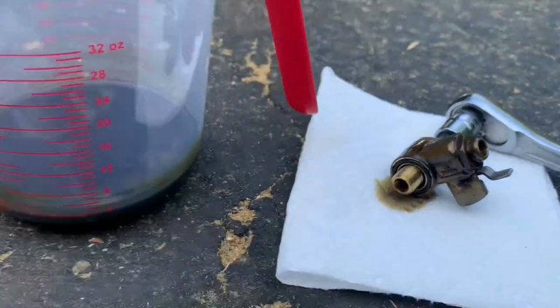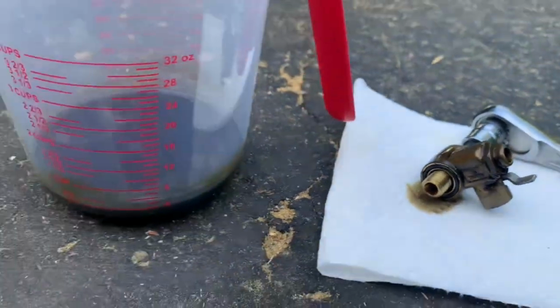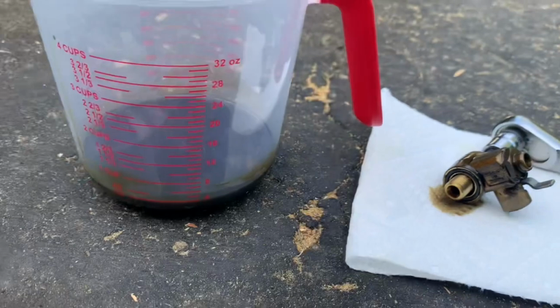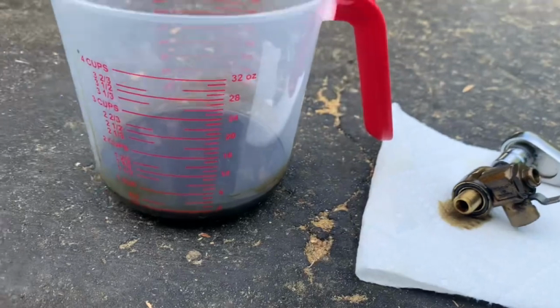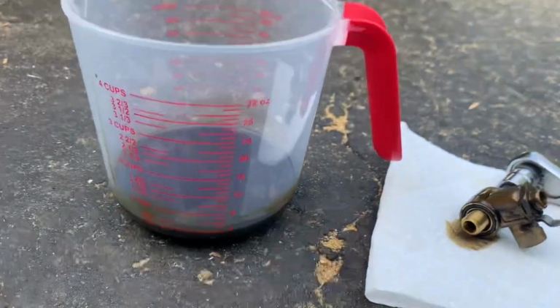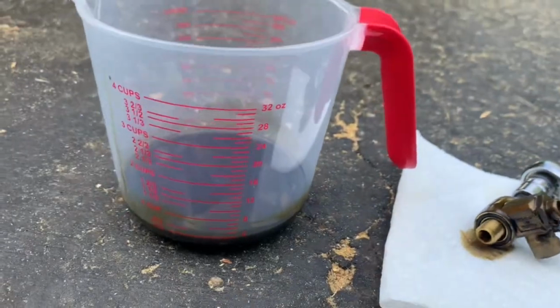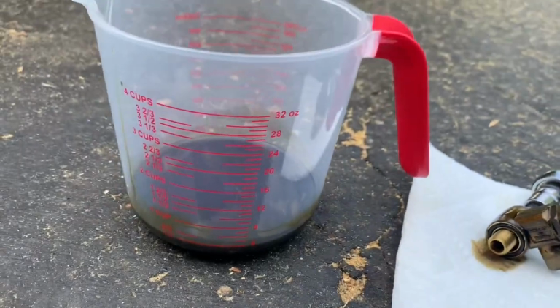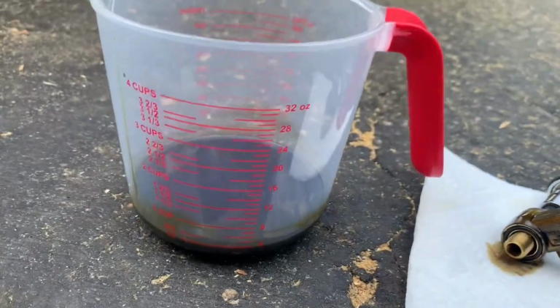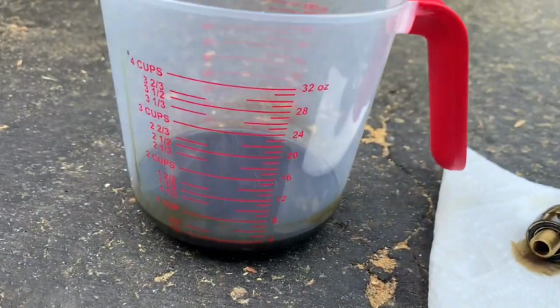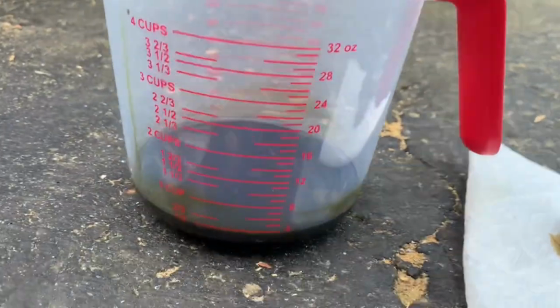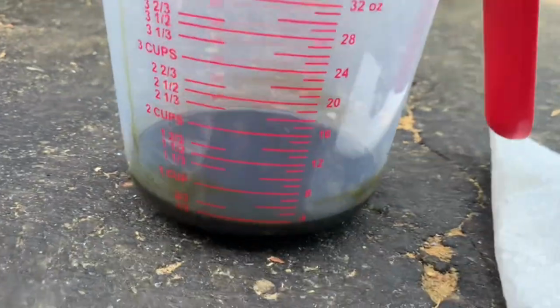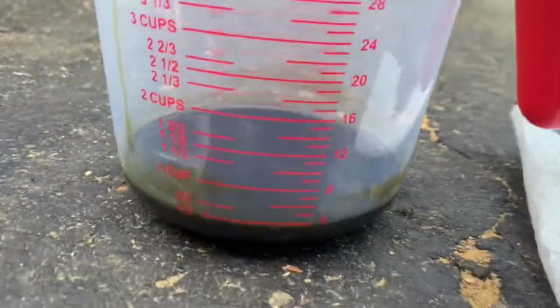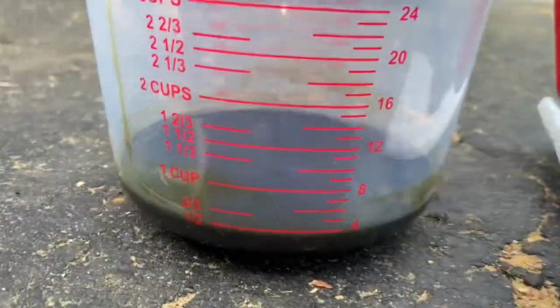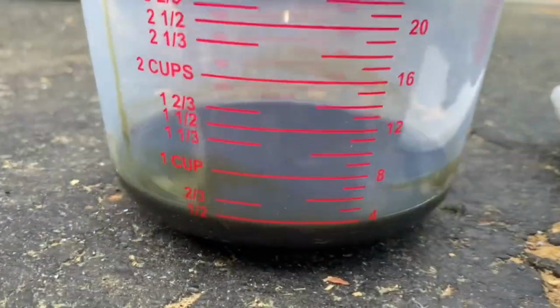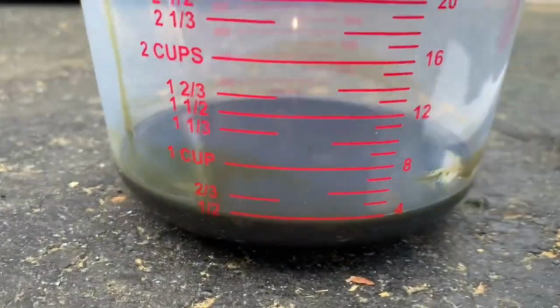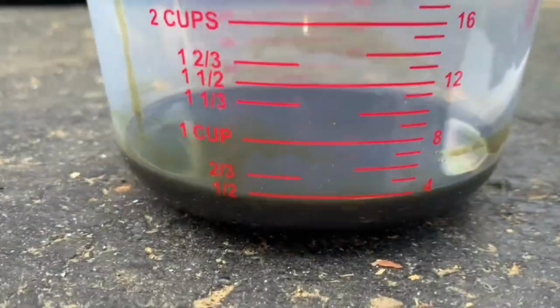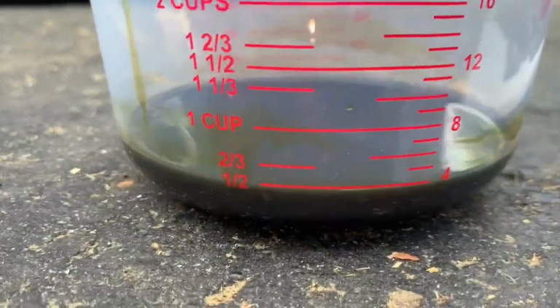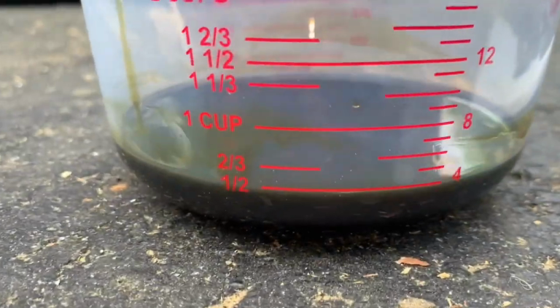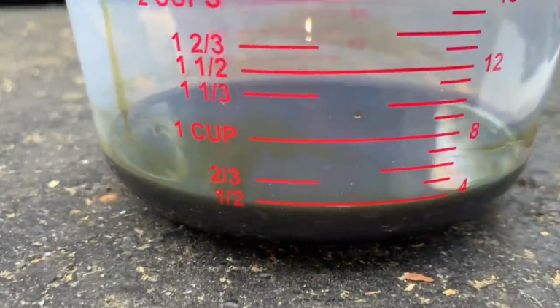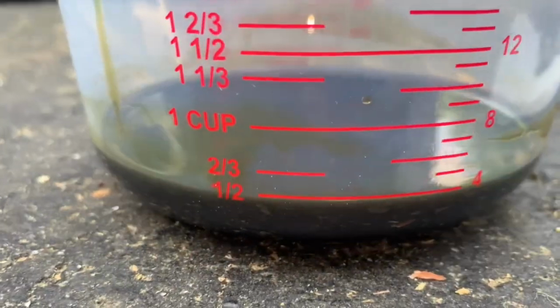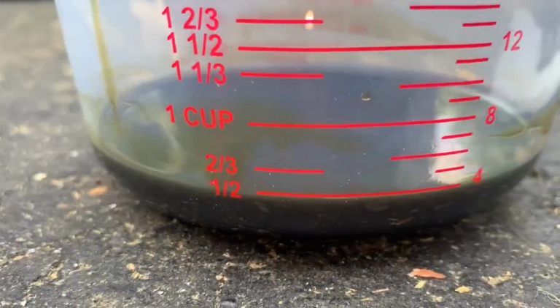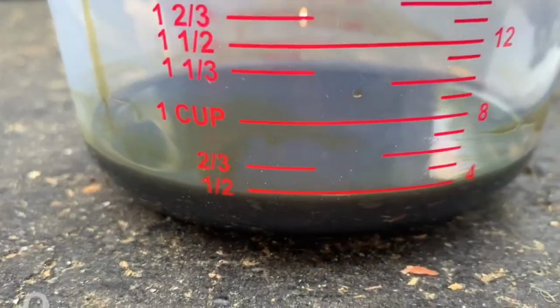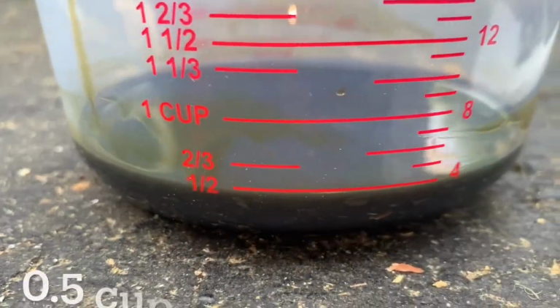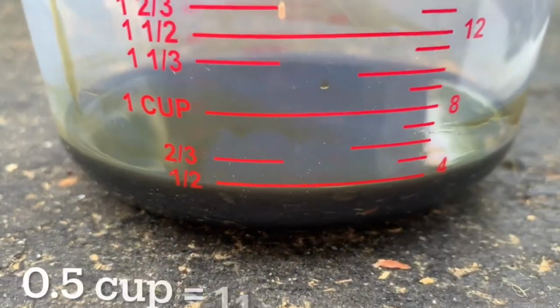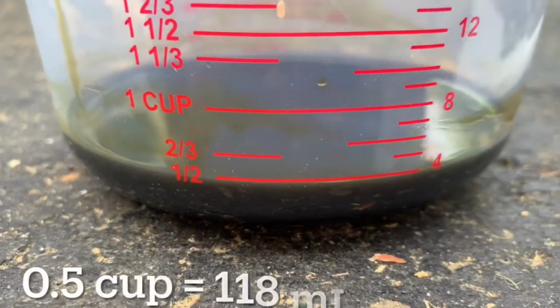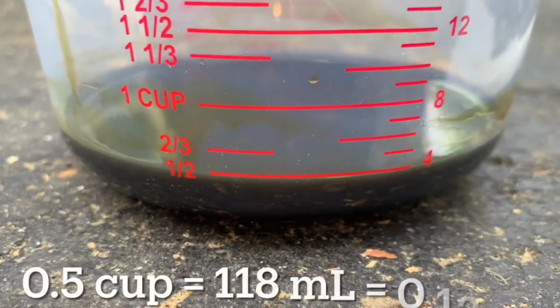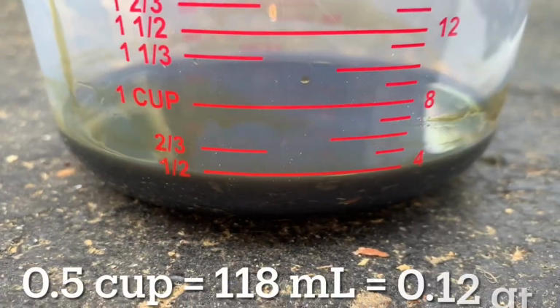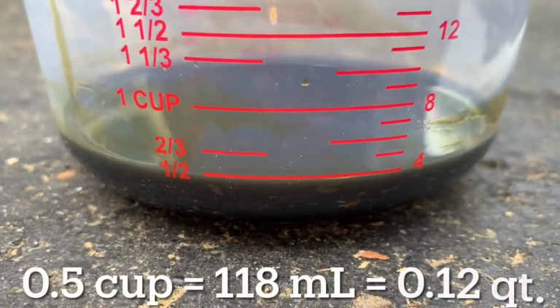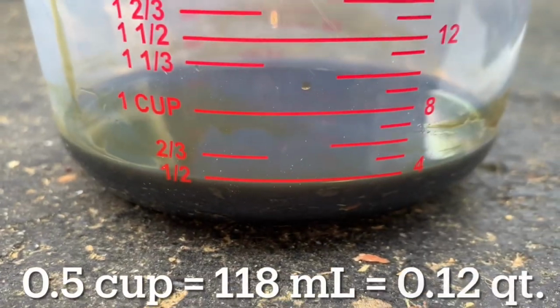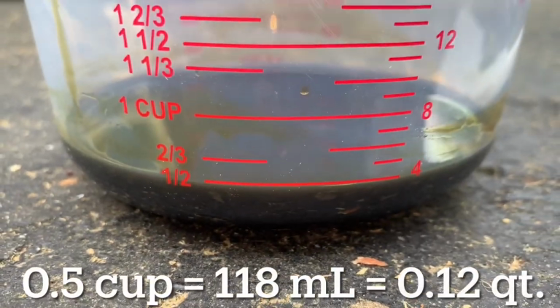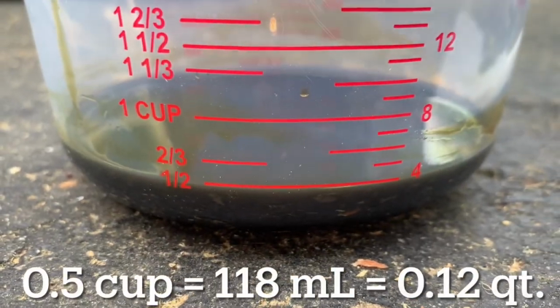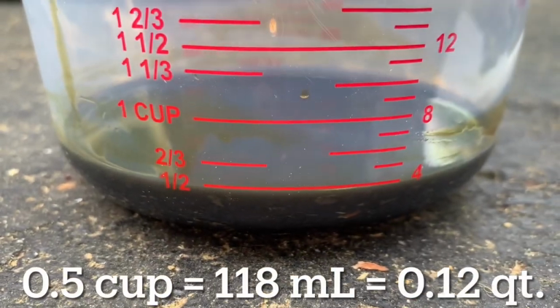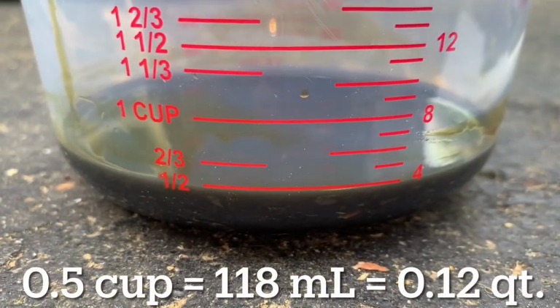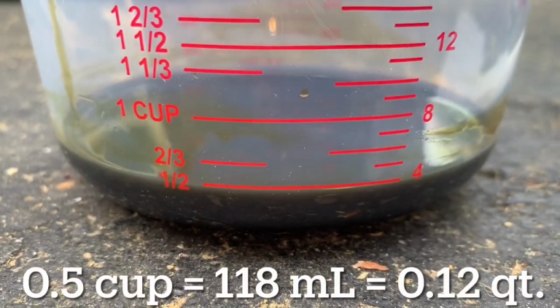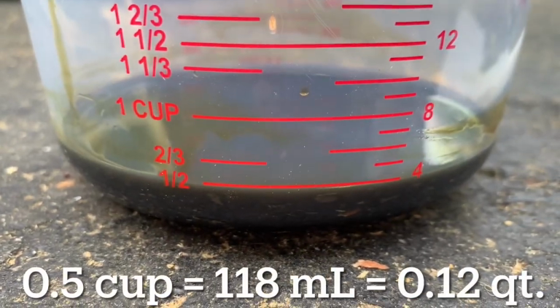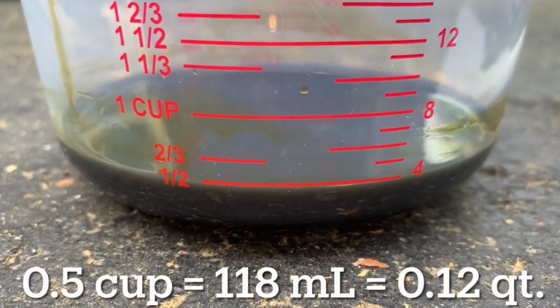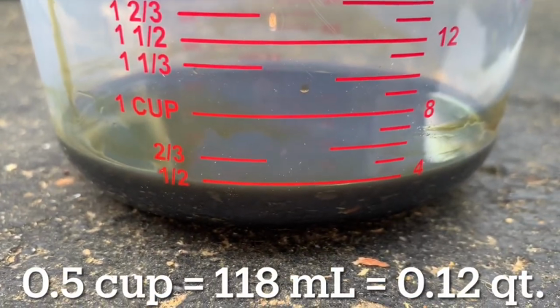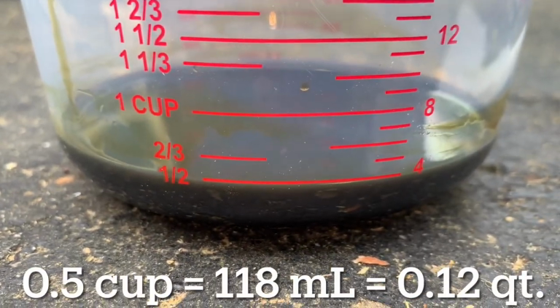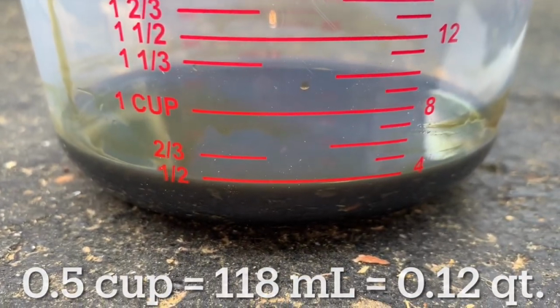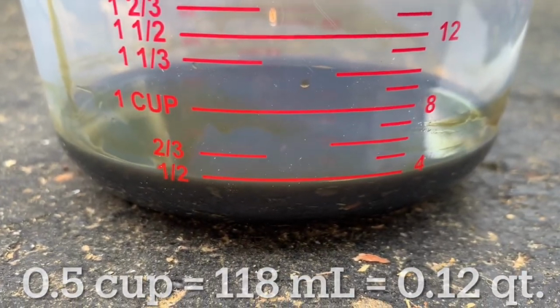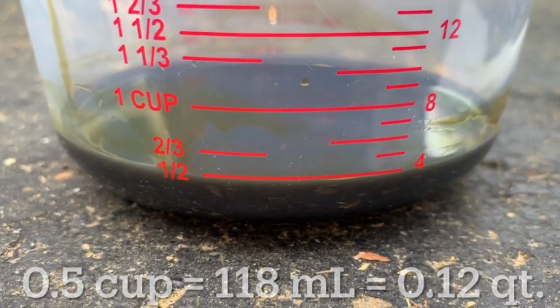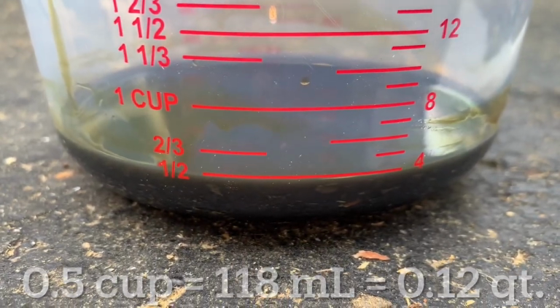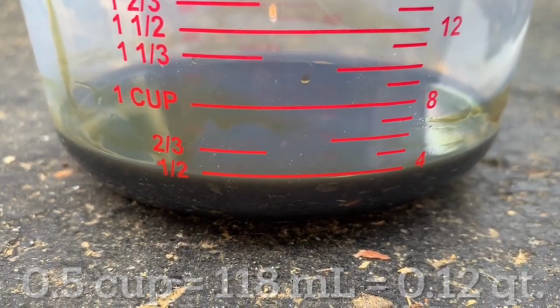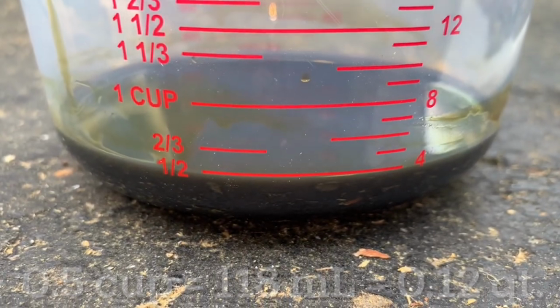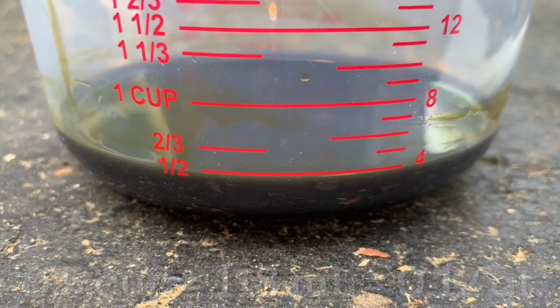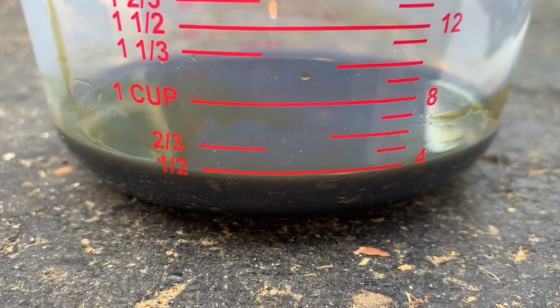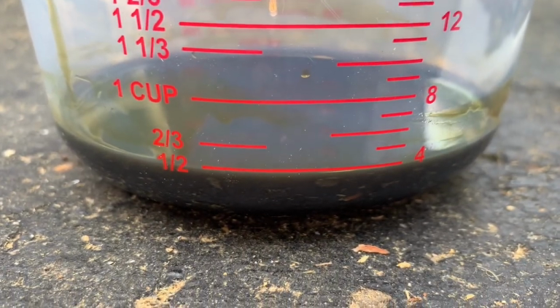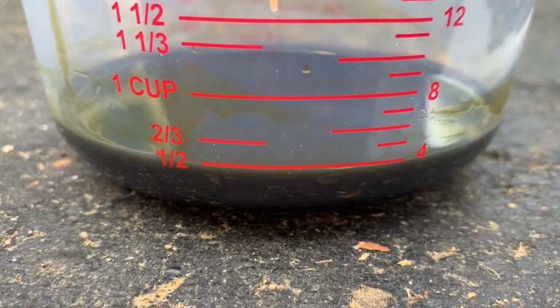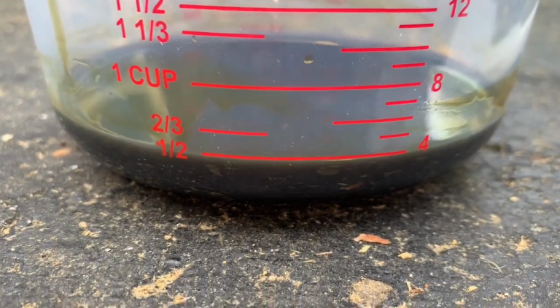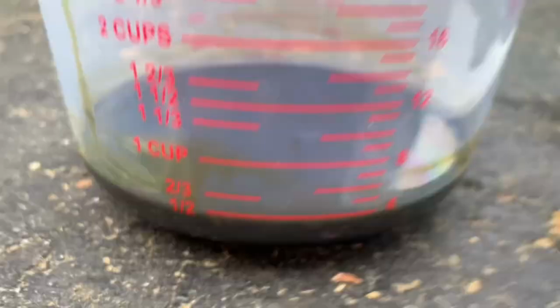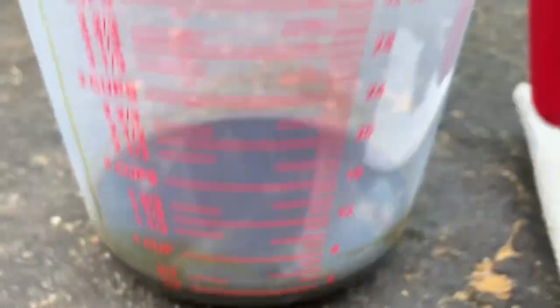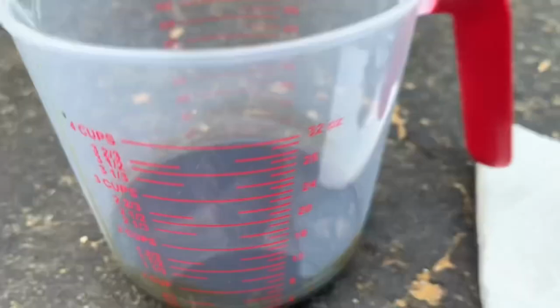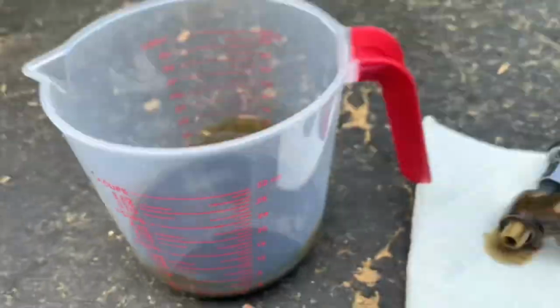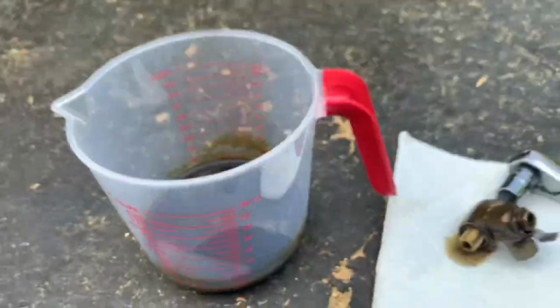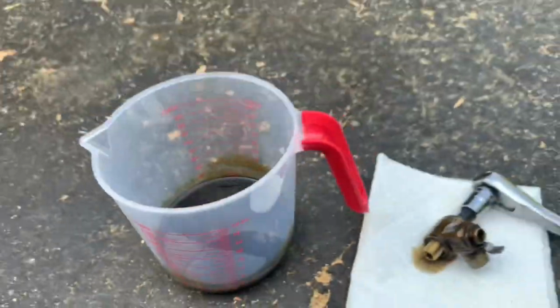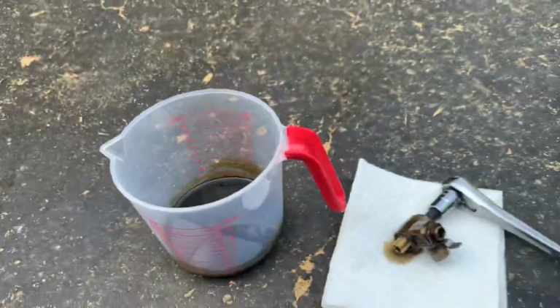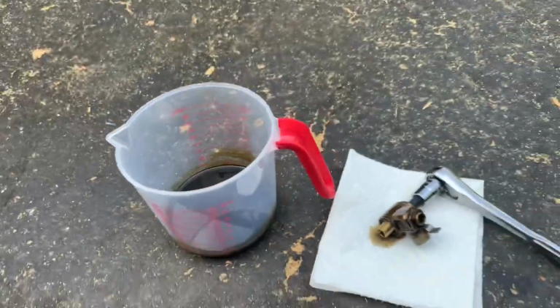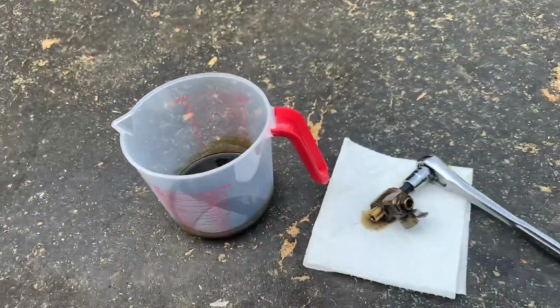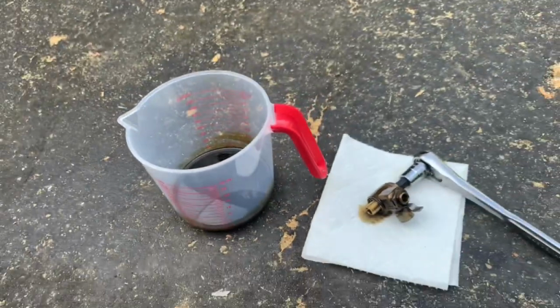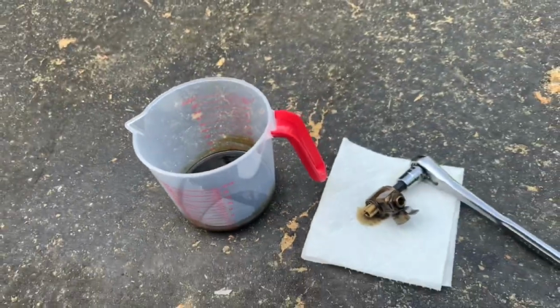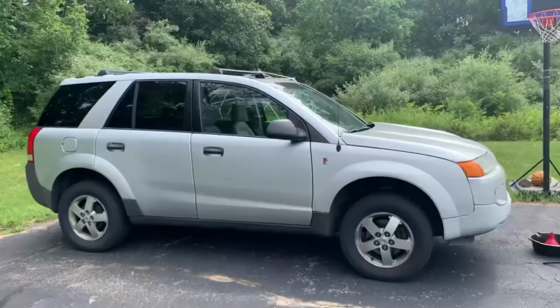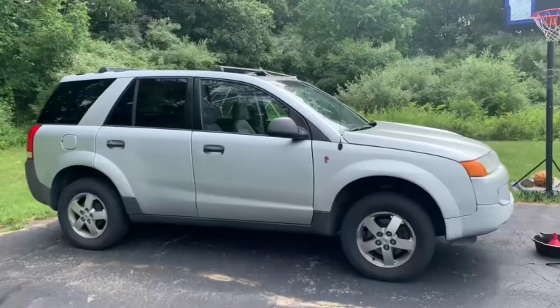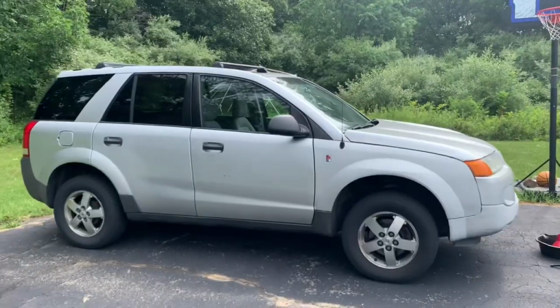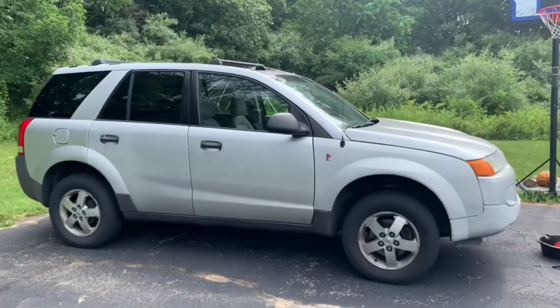And here's the result. Here's the SX valve, and looking at the measuring cup, an additional half a cup drained out. I will tally all the results at the end of the video.